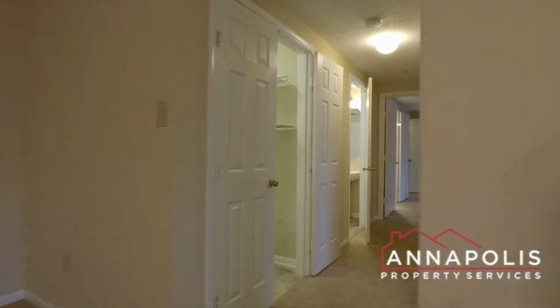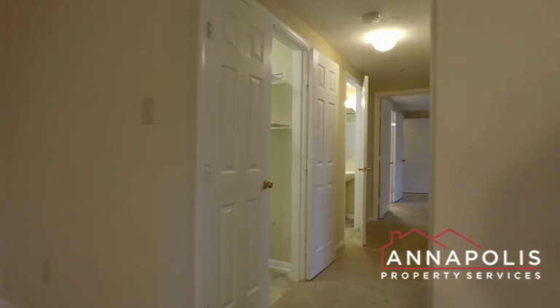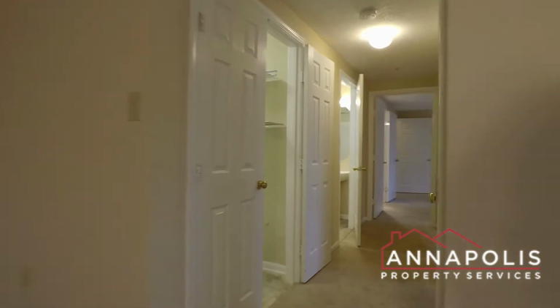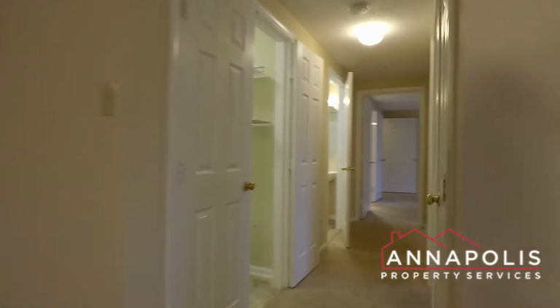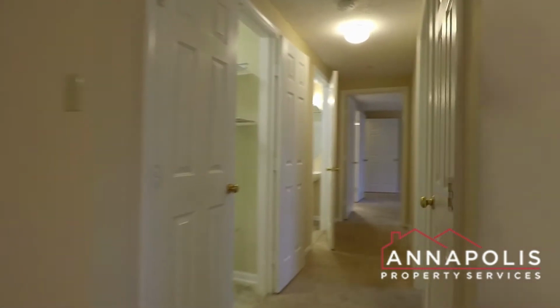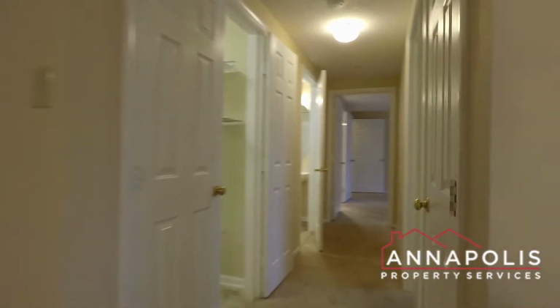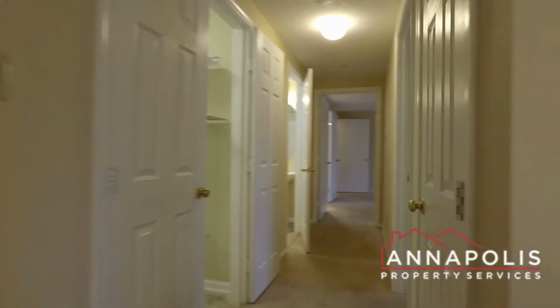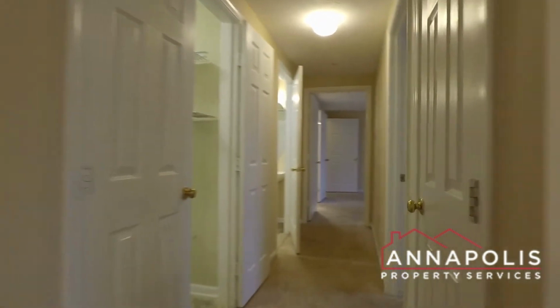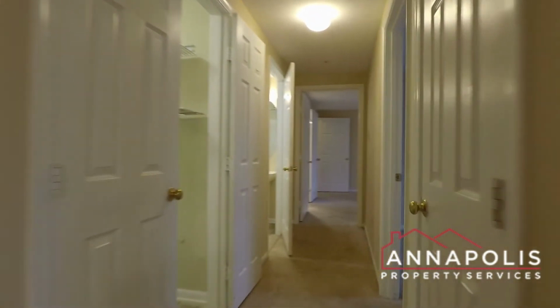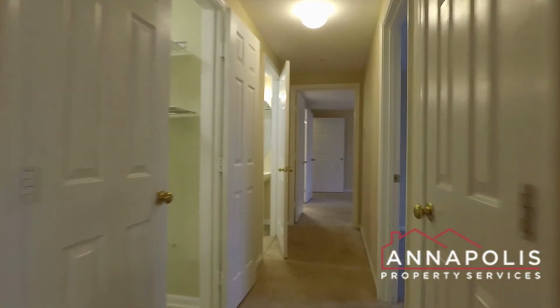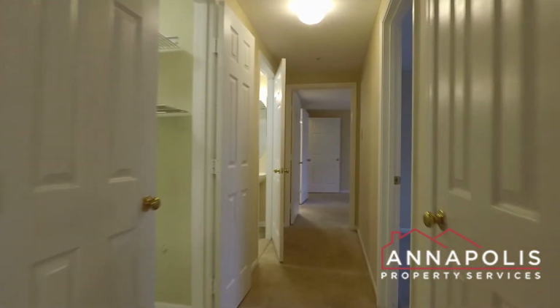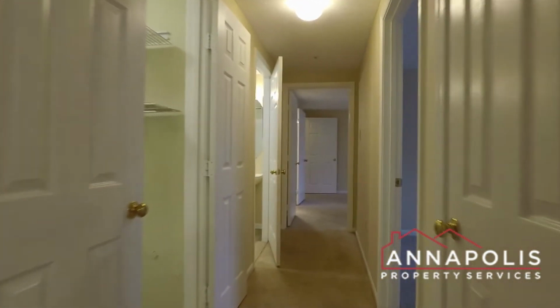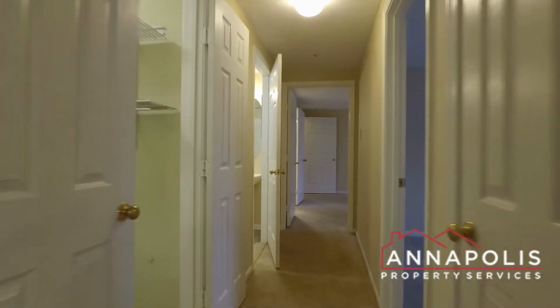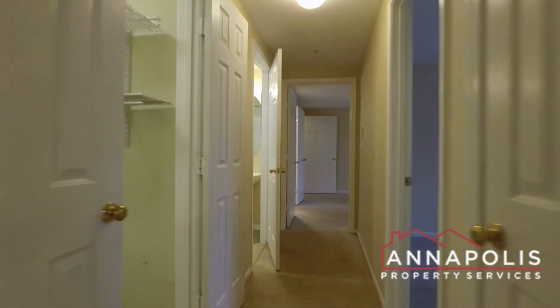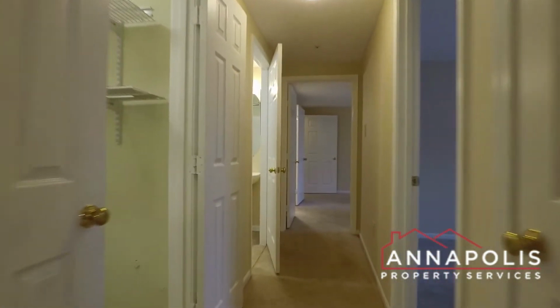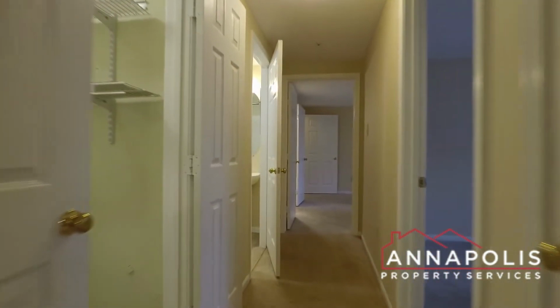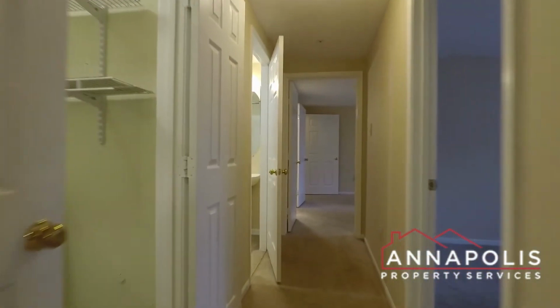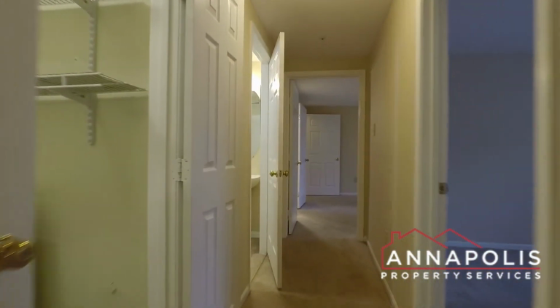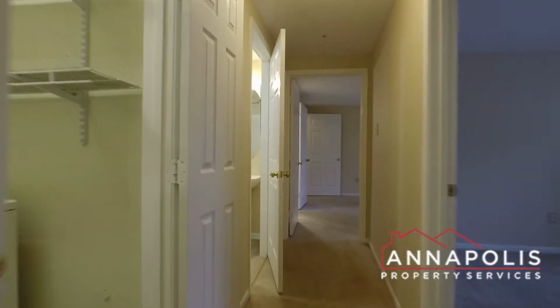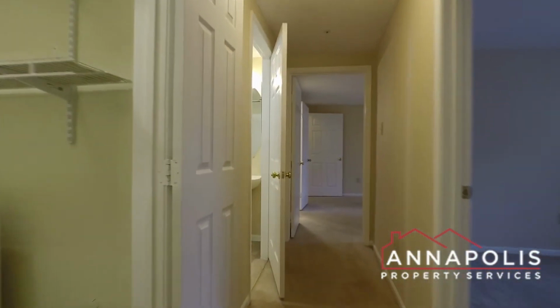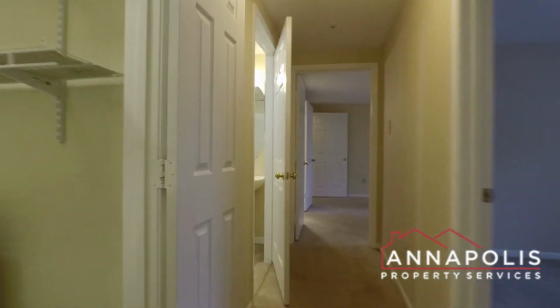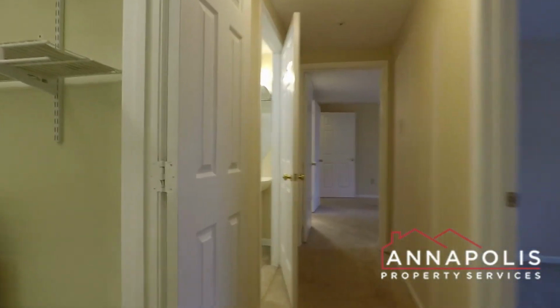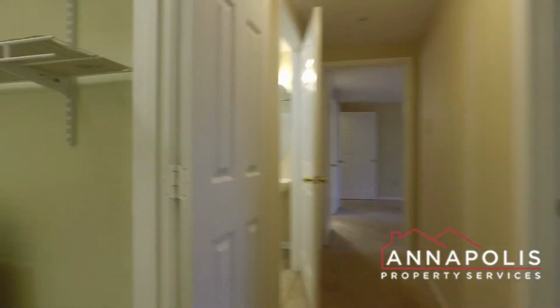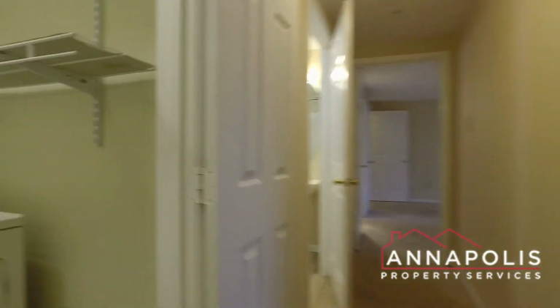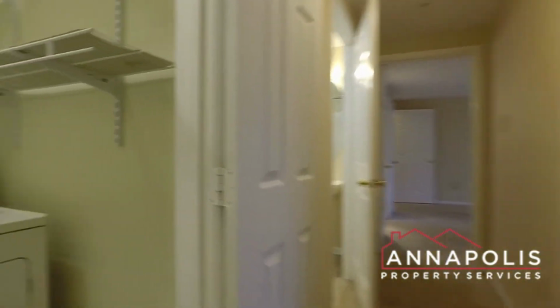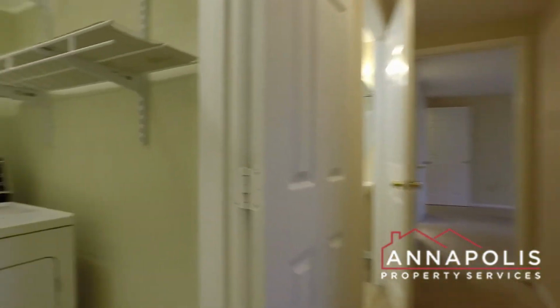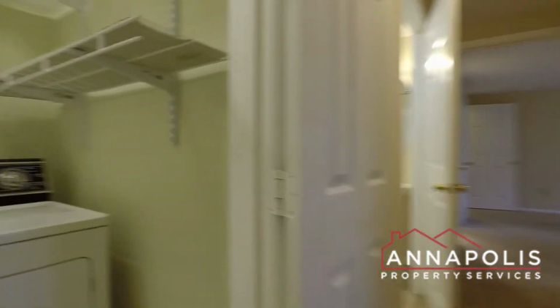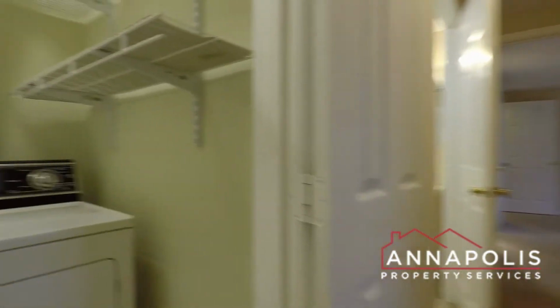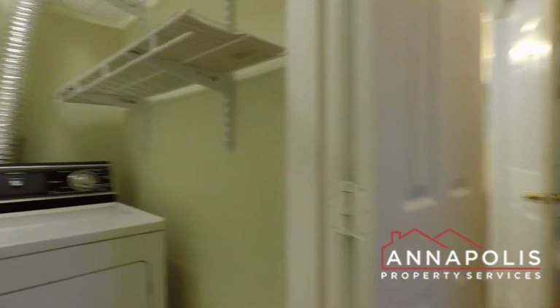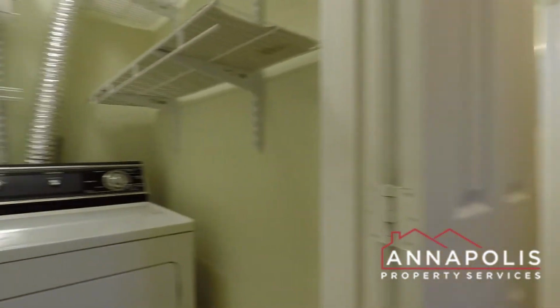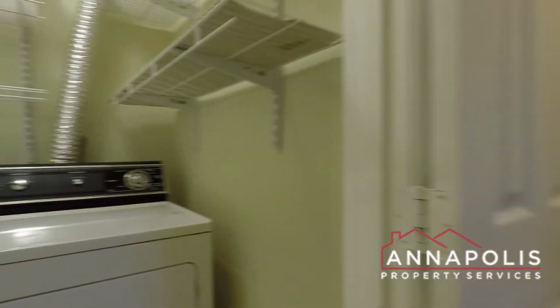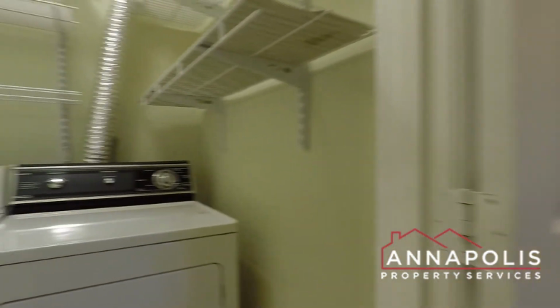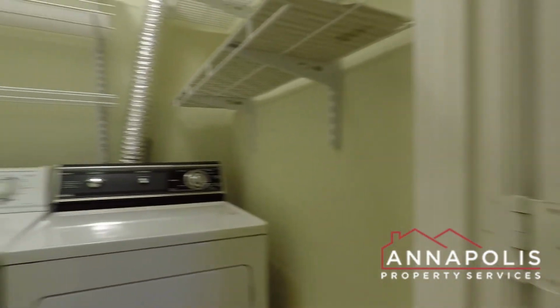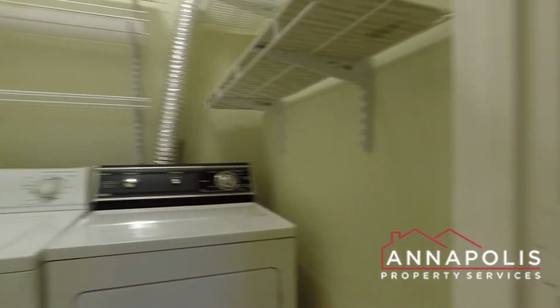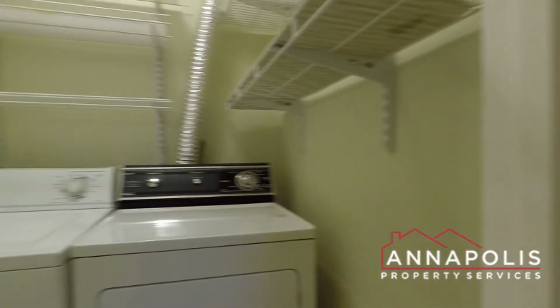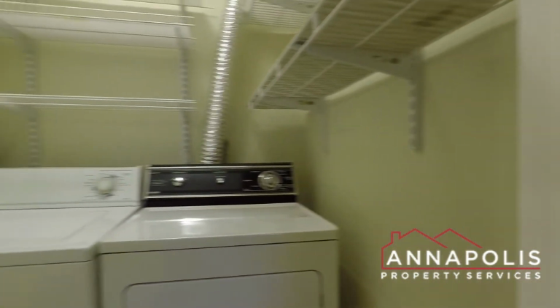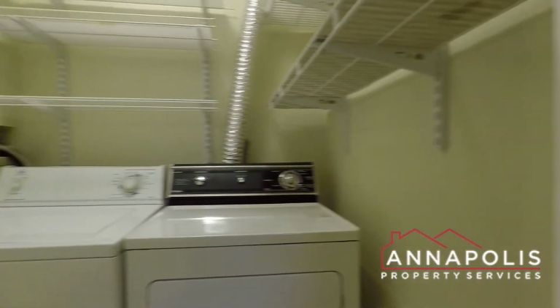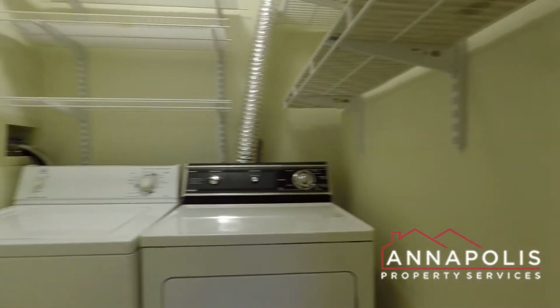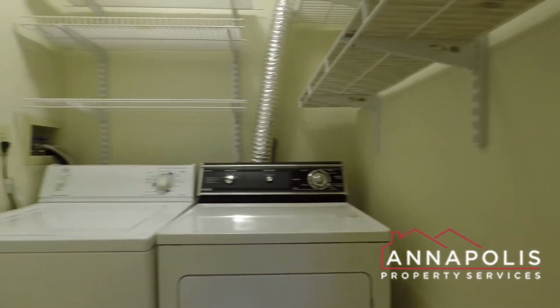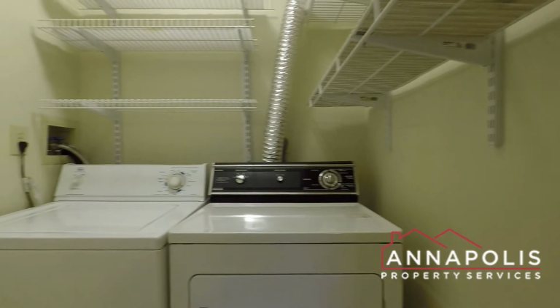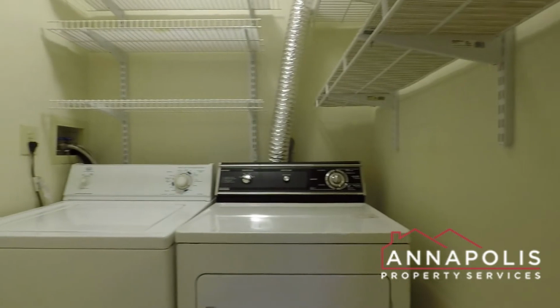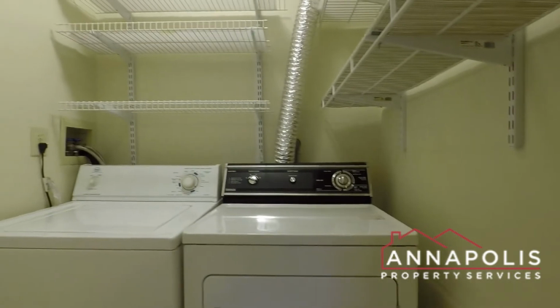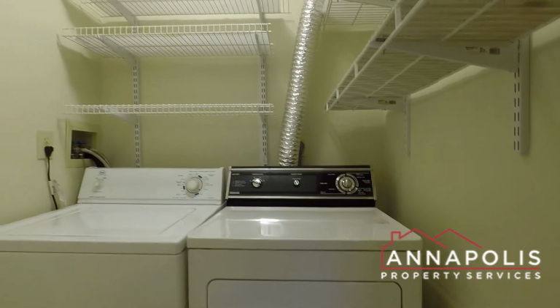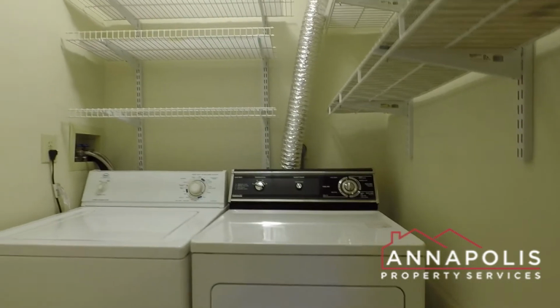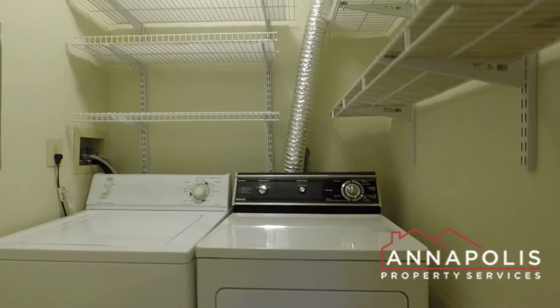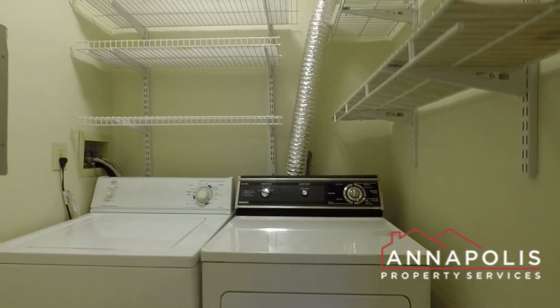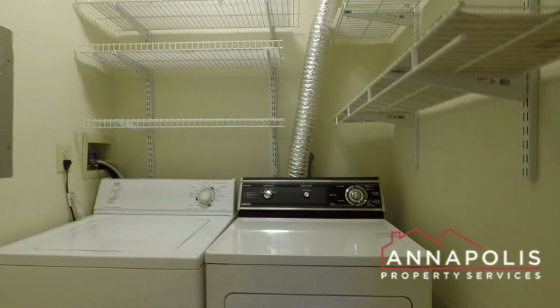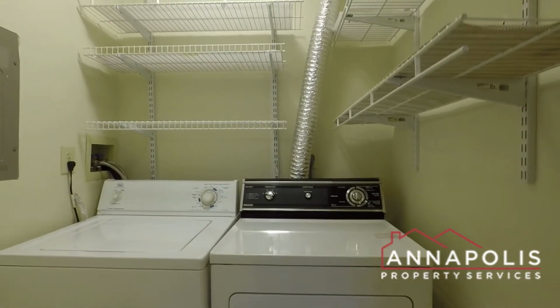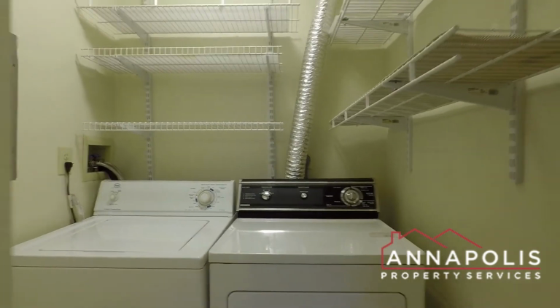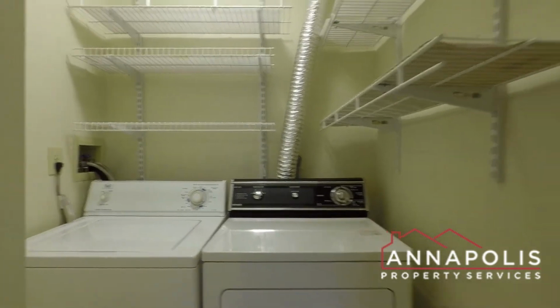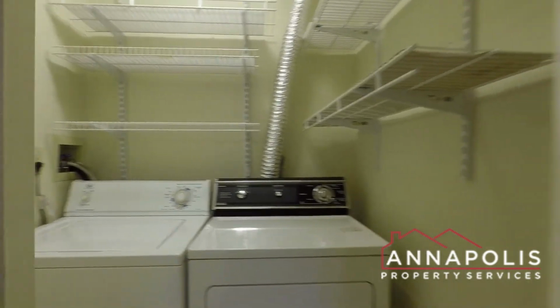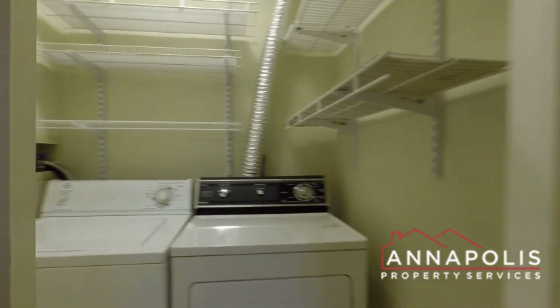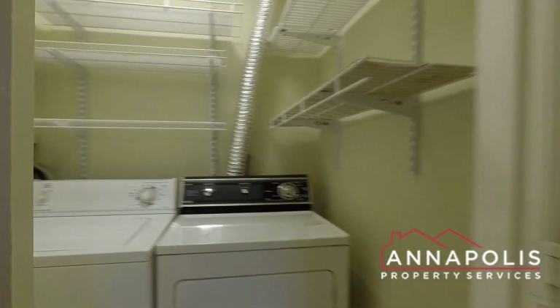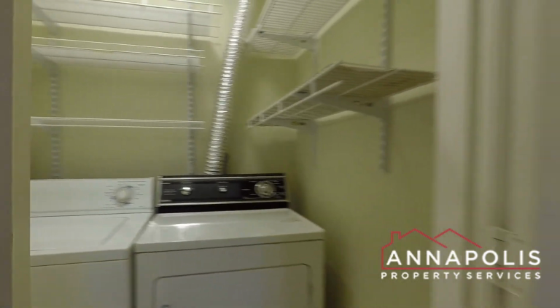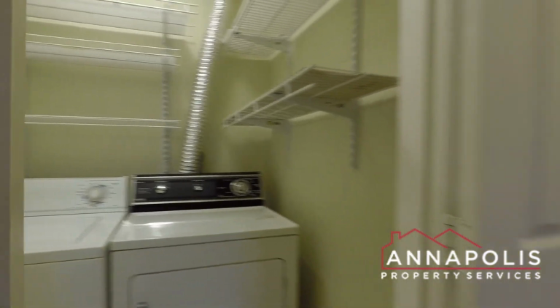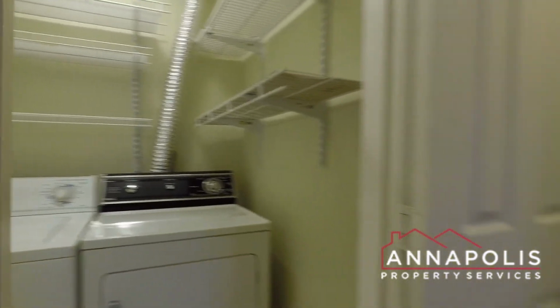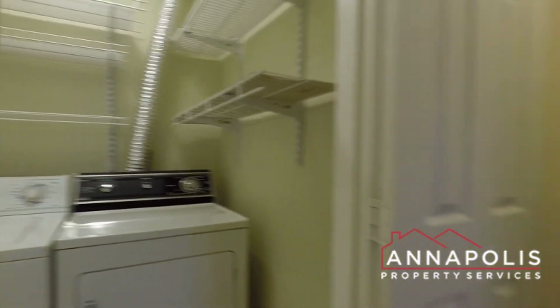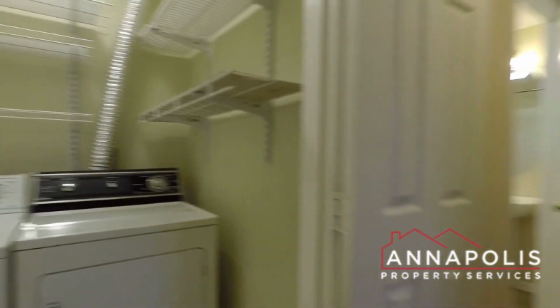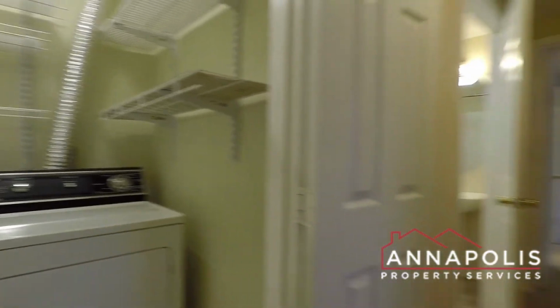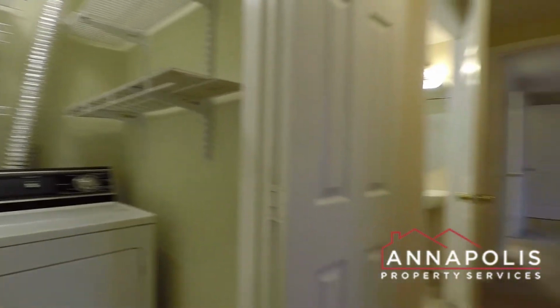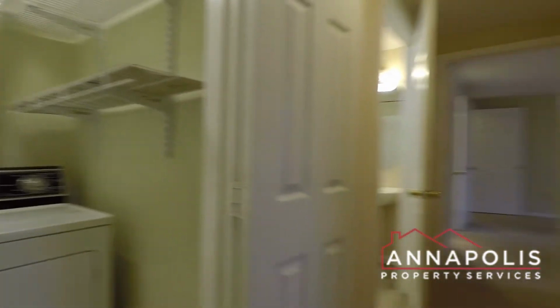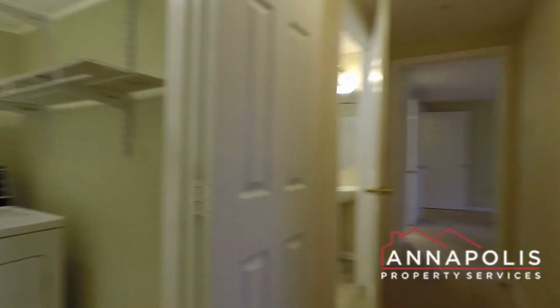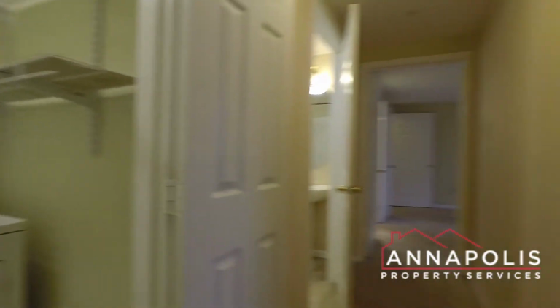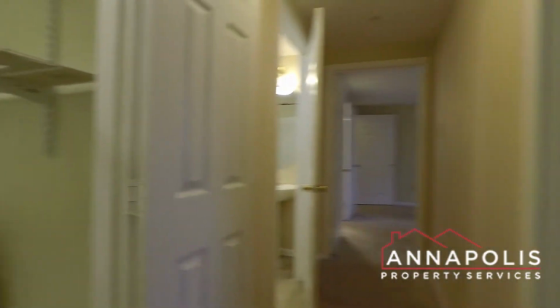Coming down the hallway, we've got two bedrooms and two full baths. There's also an in-unit washer and dryer in its own utility room.